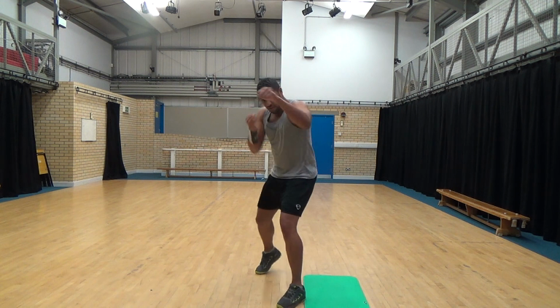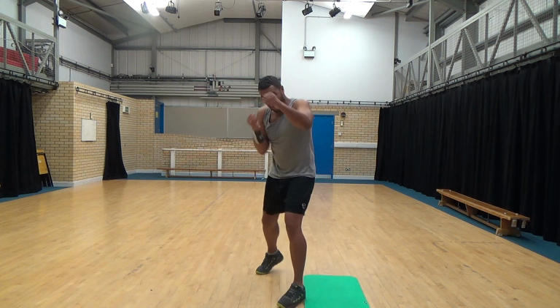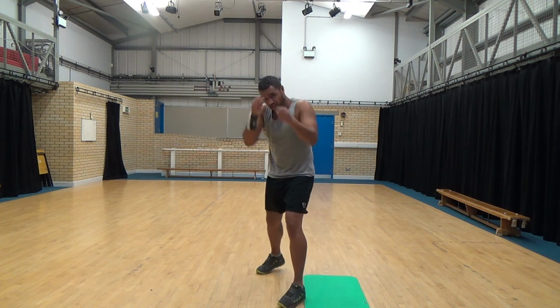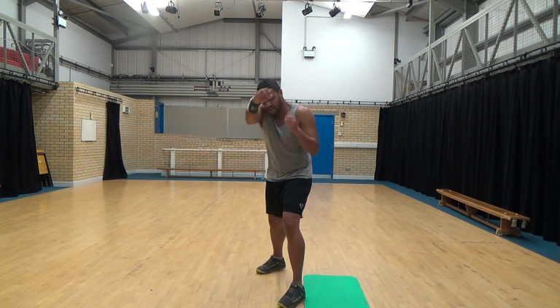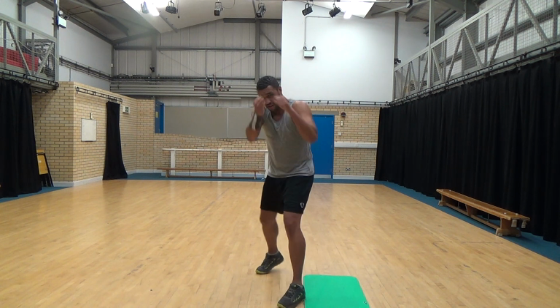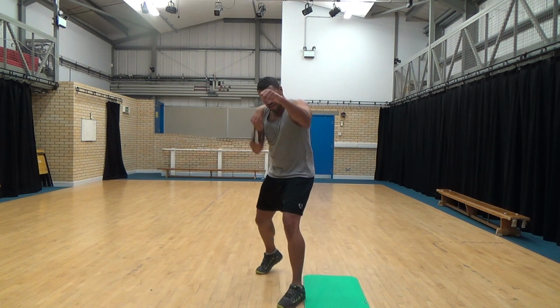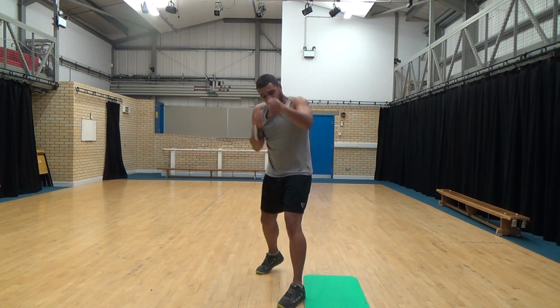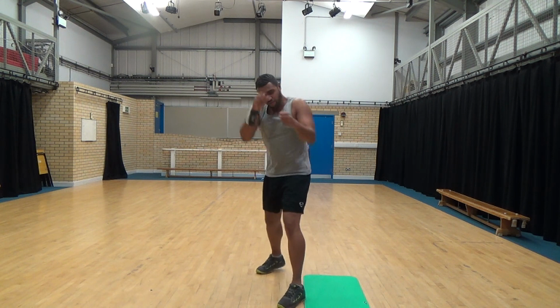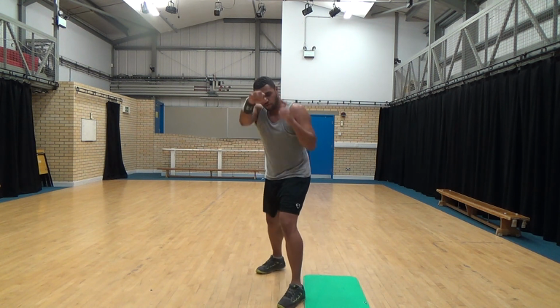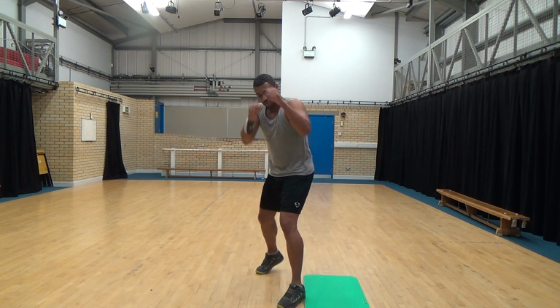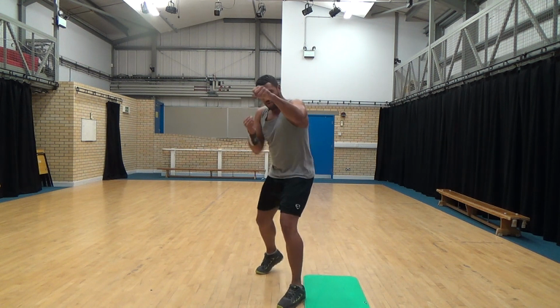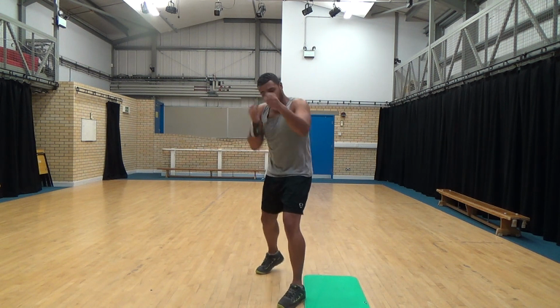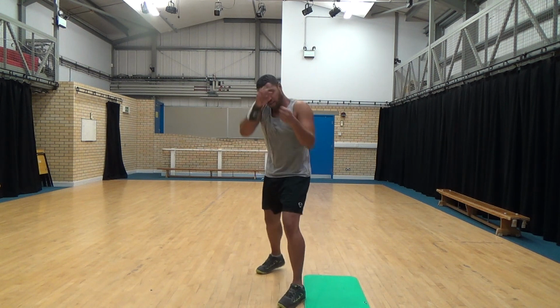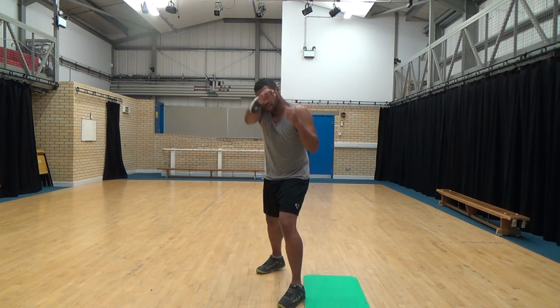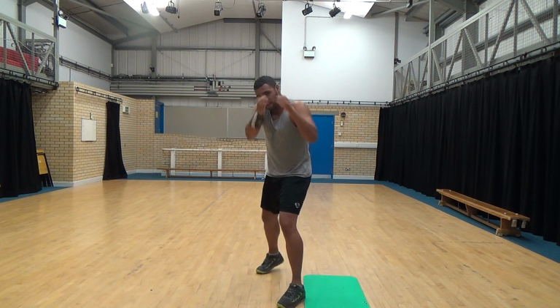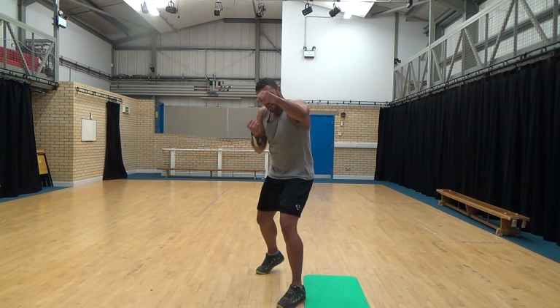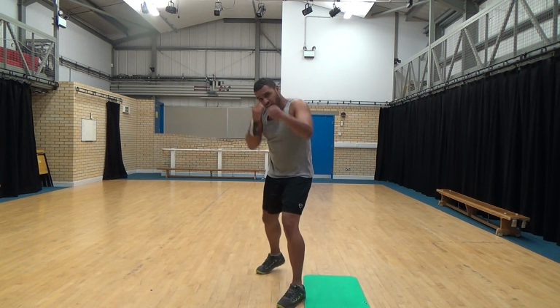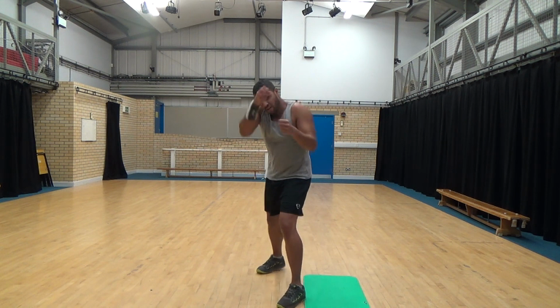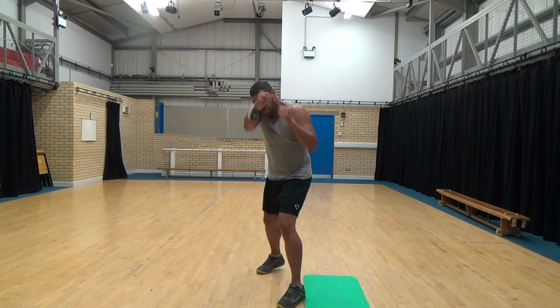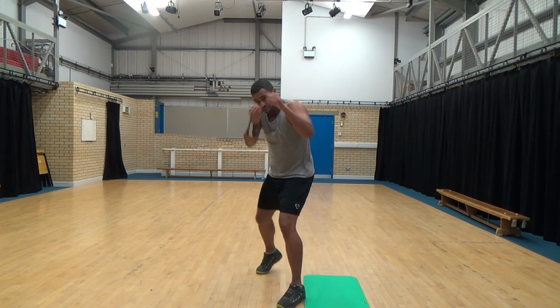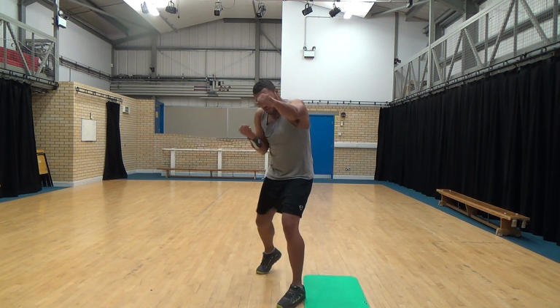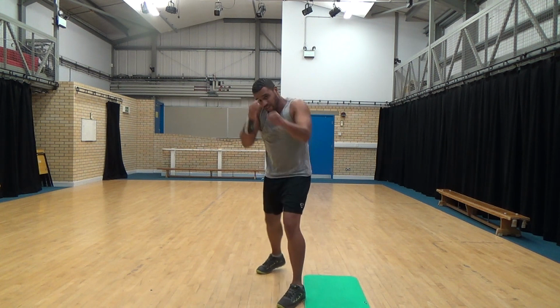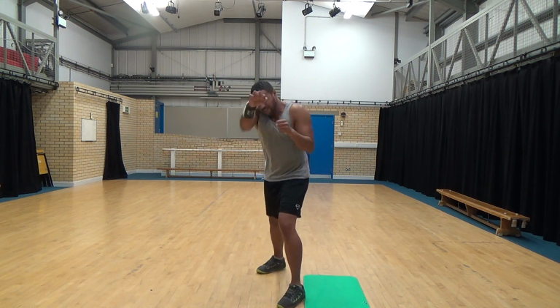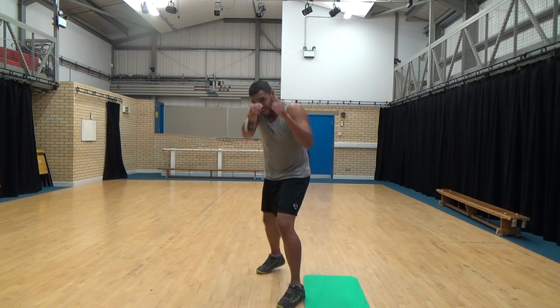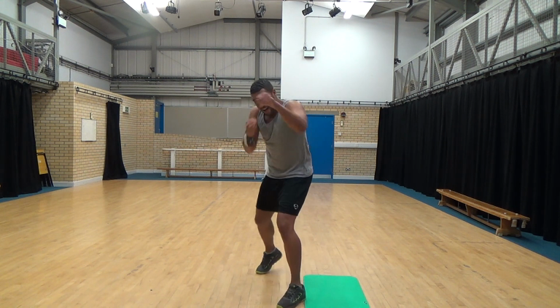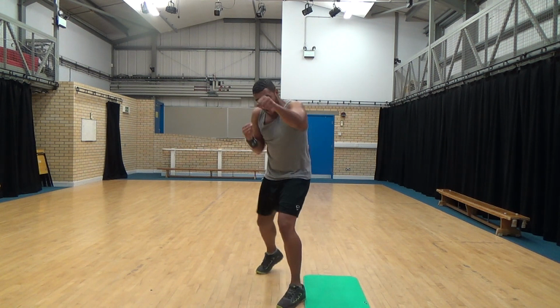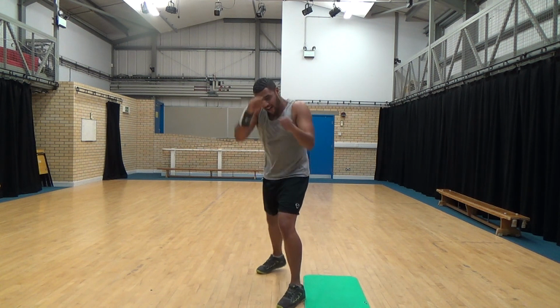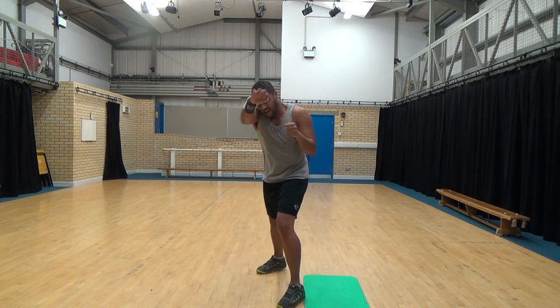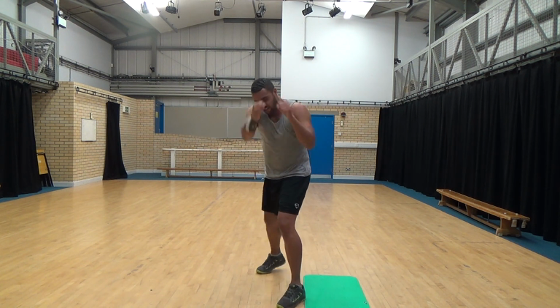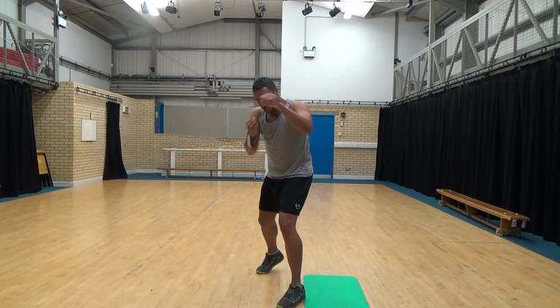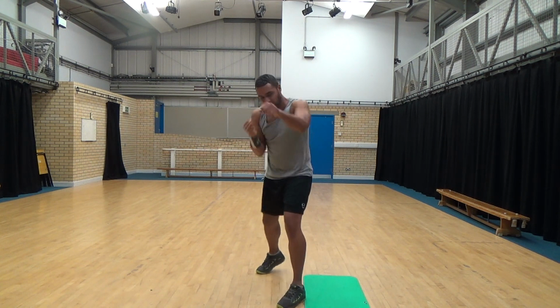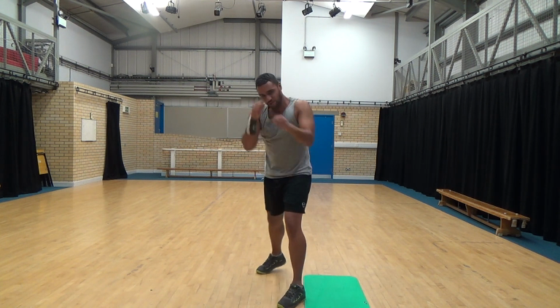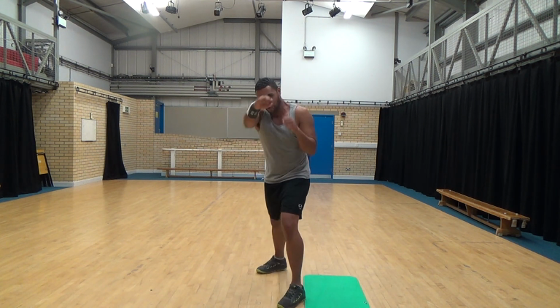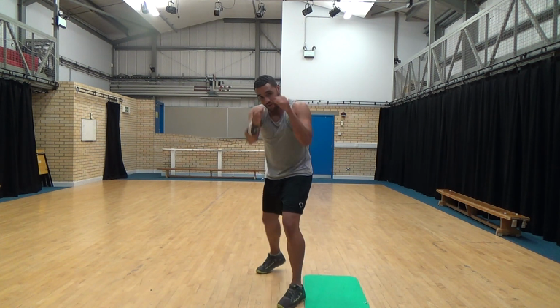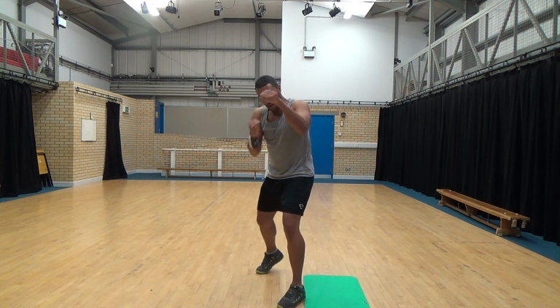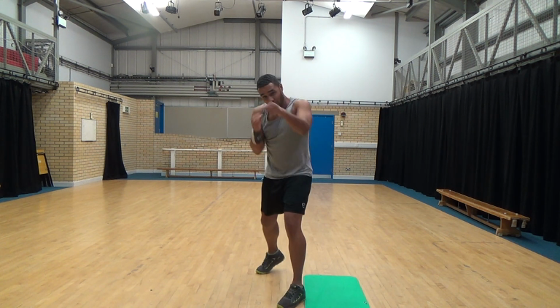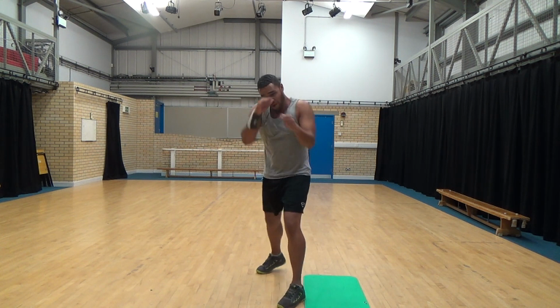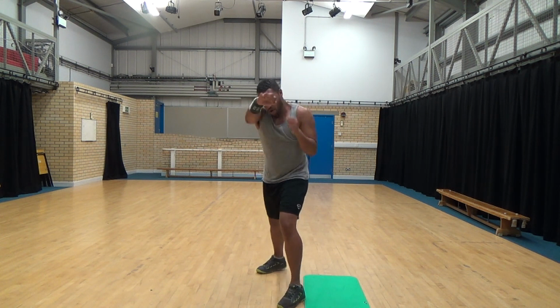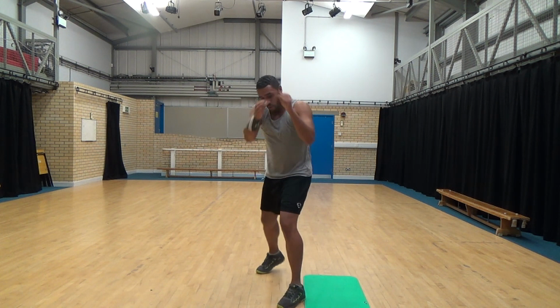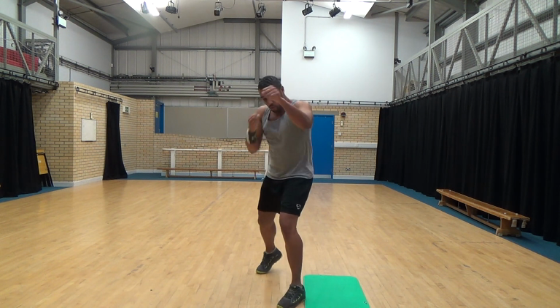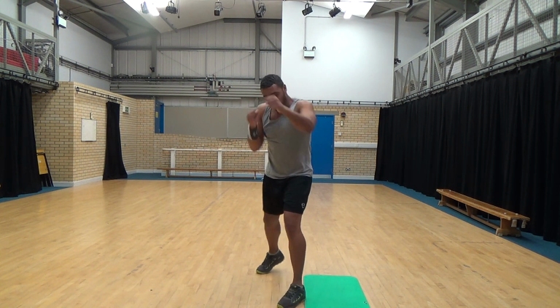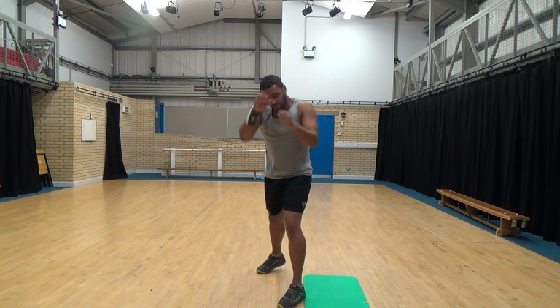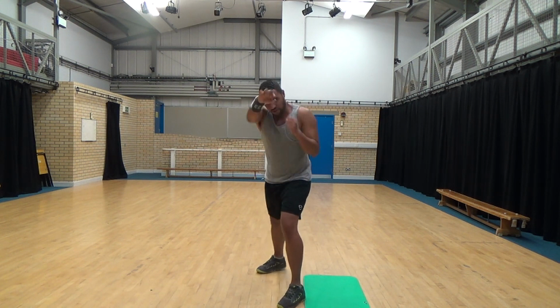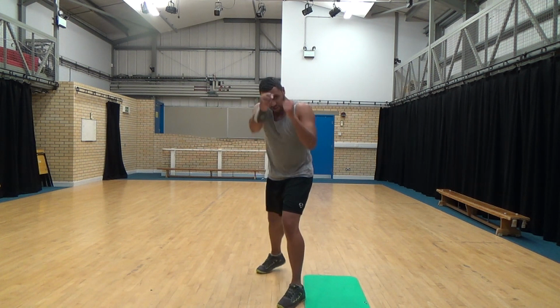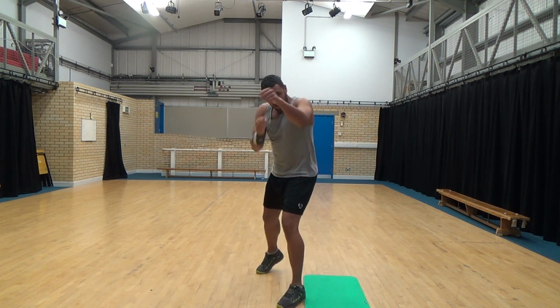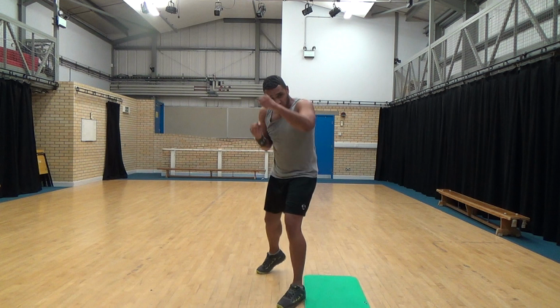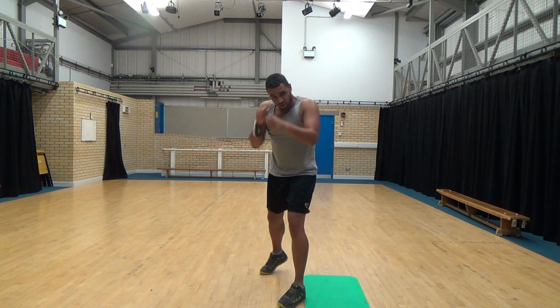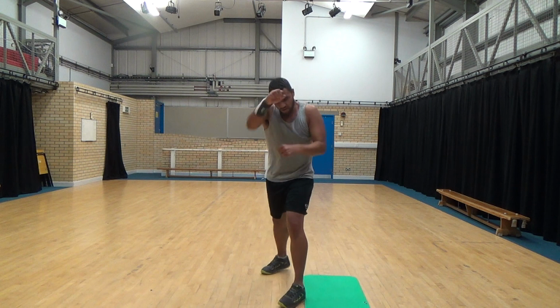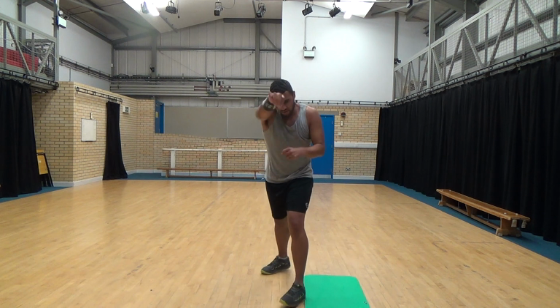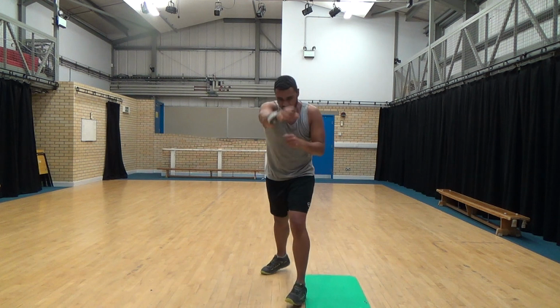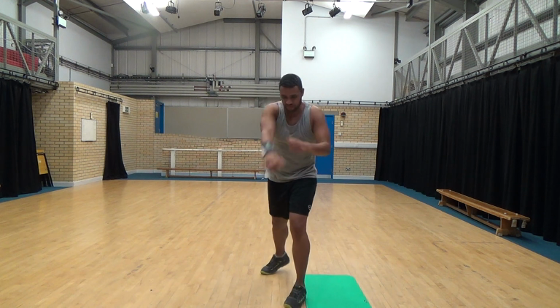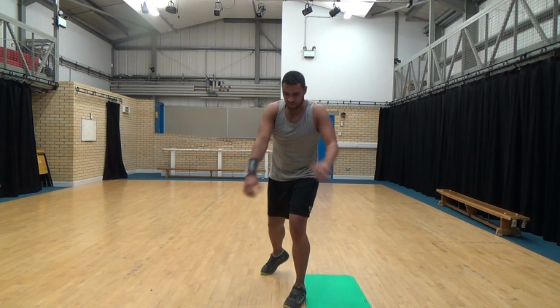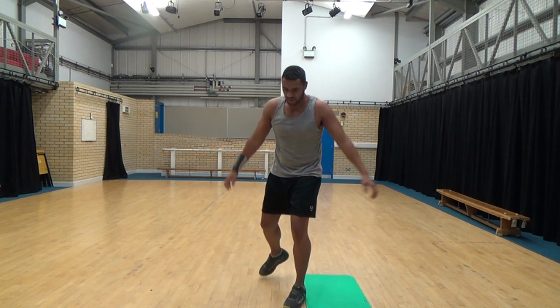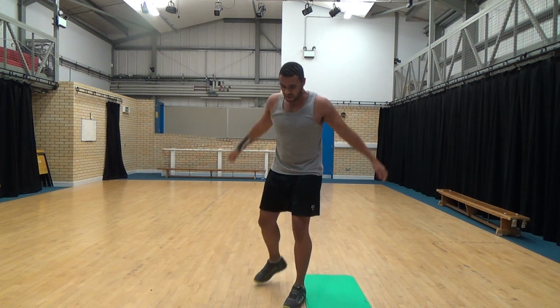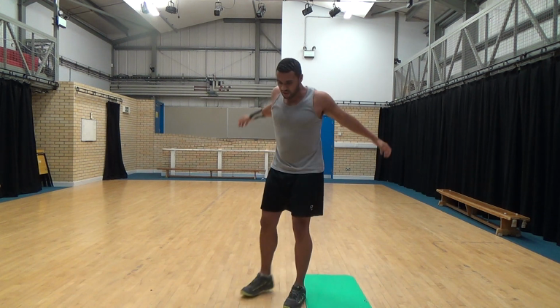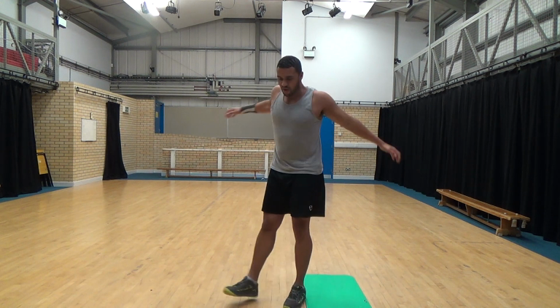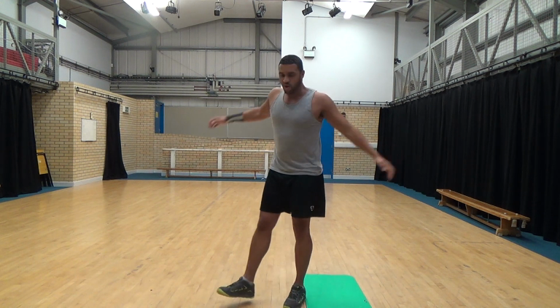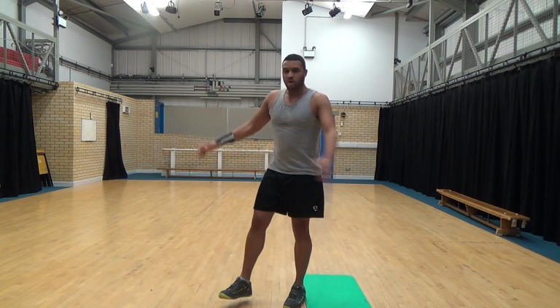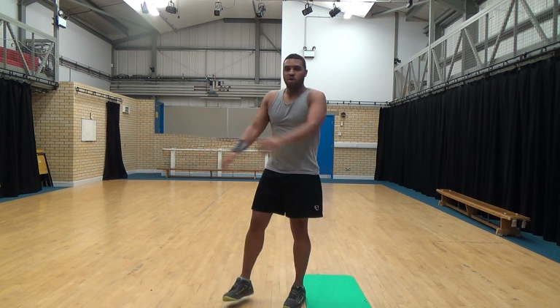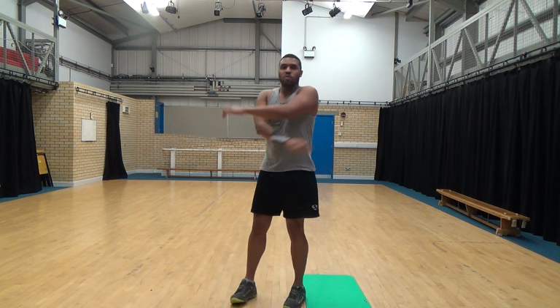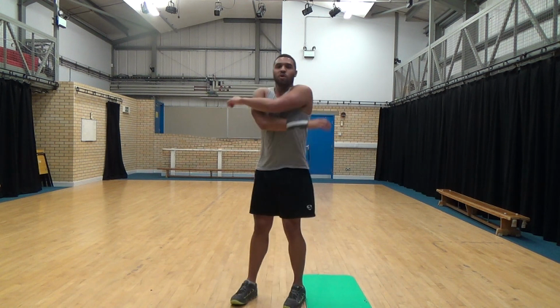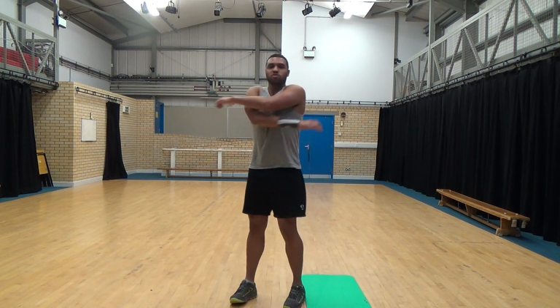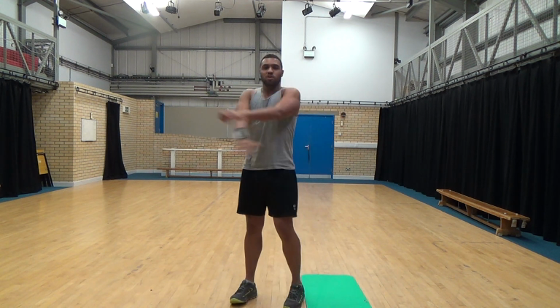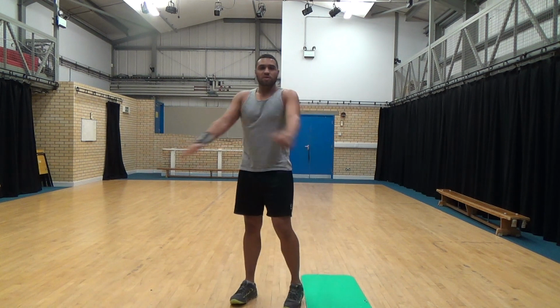Five, four, three, two, one. Finish strong. Well done.